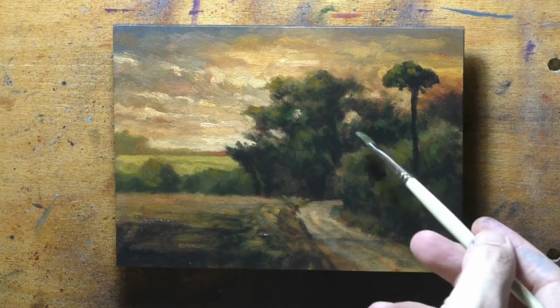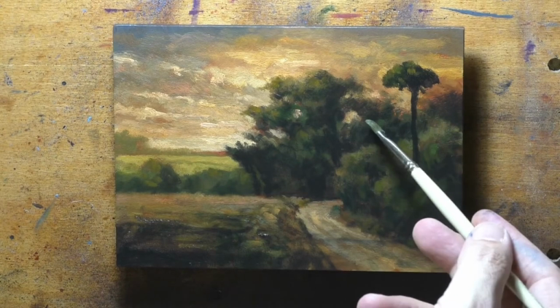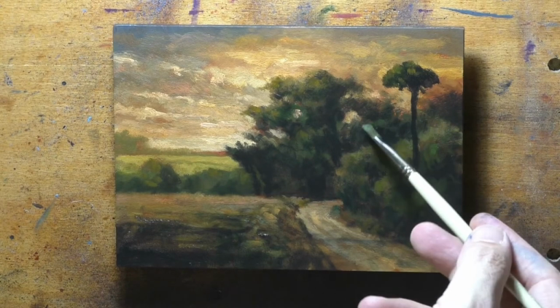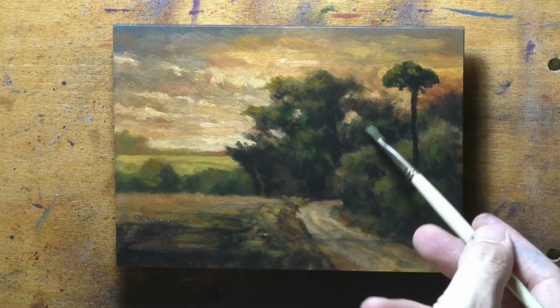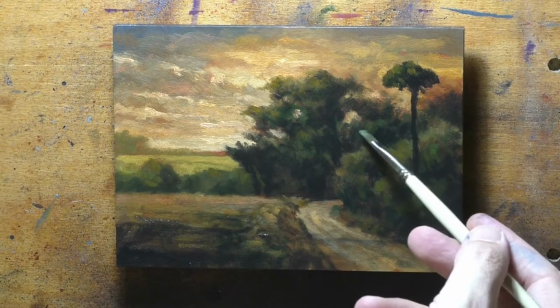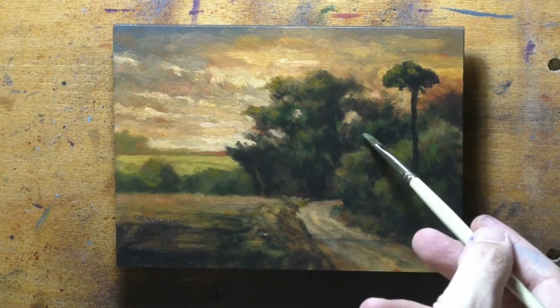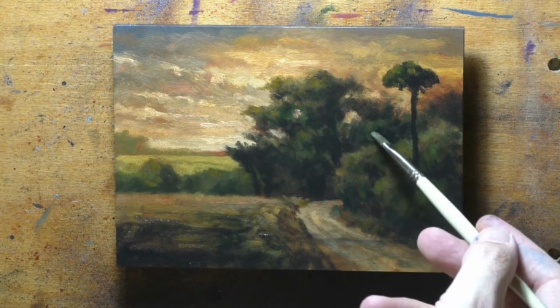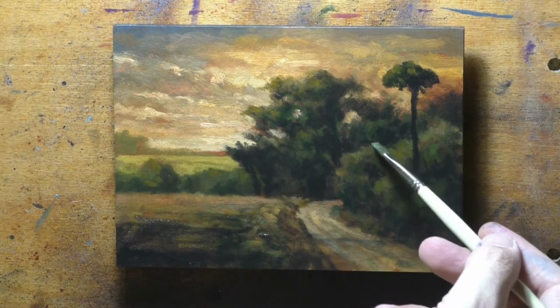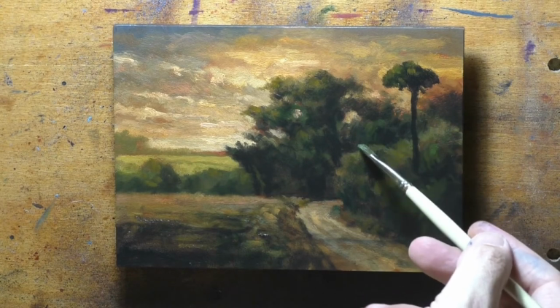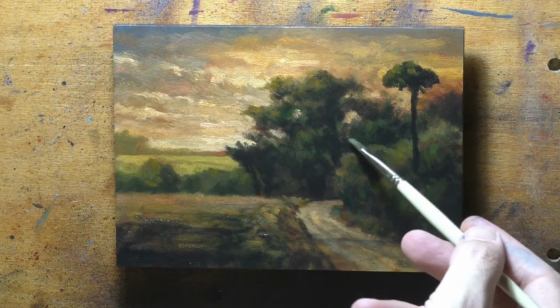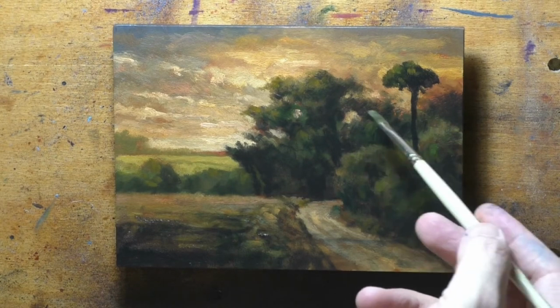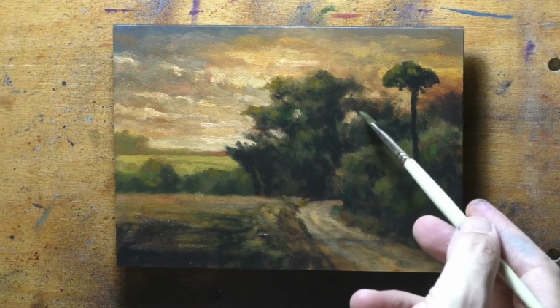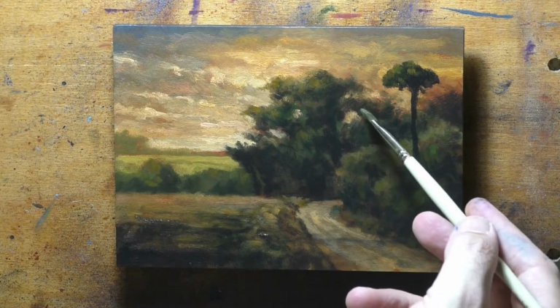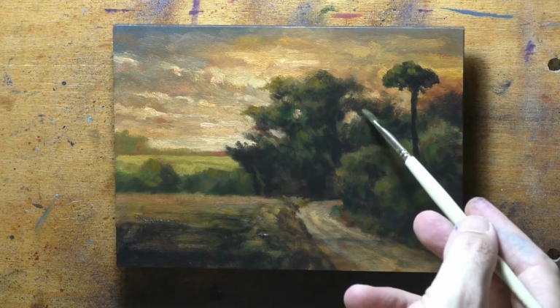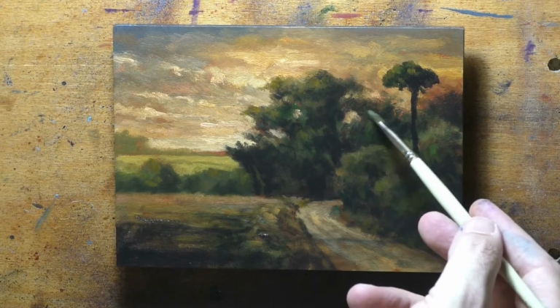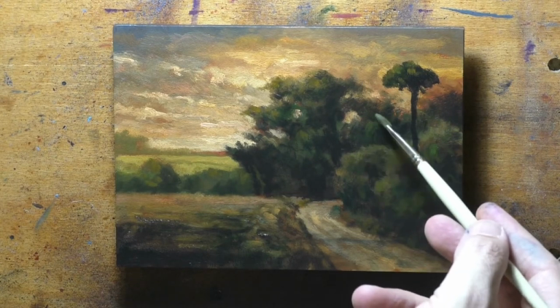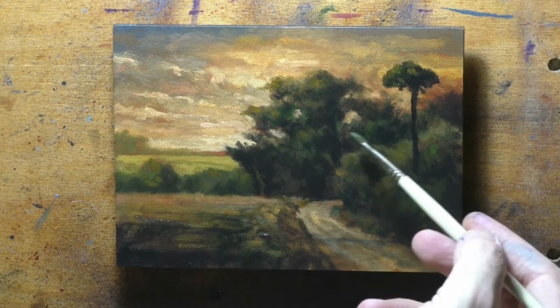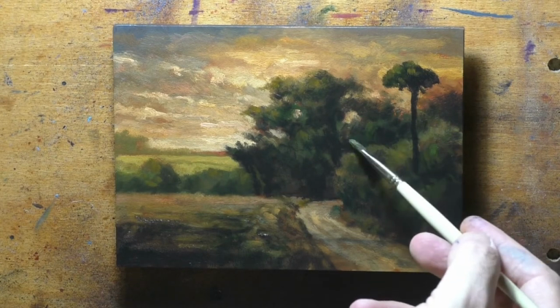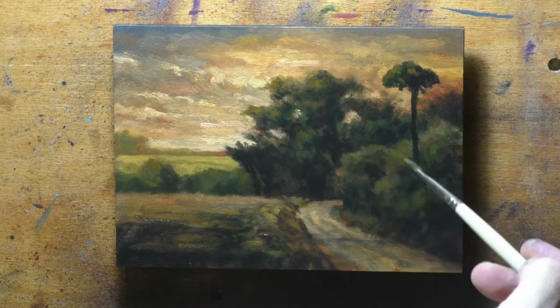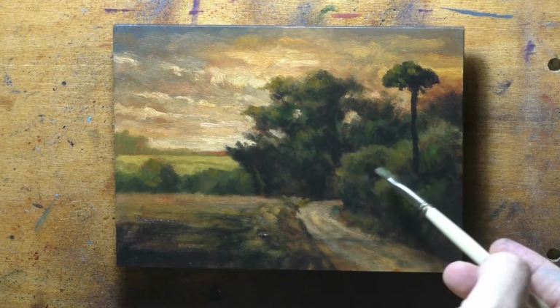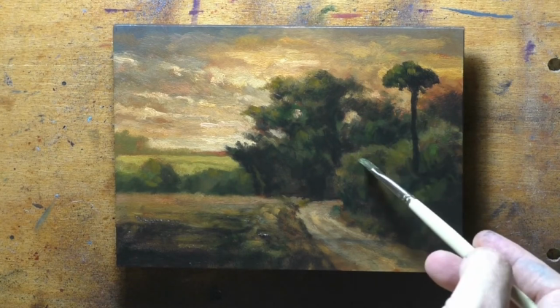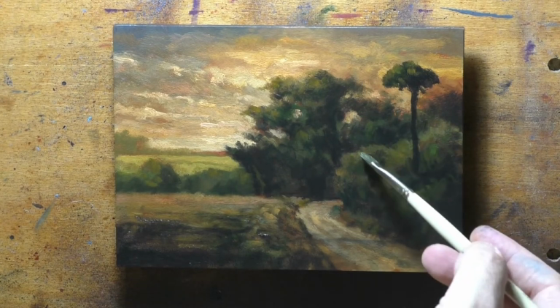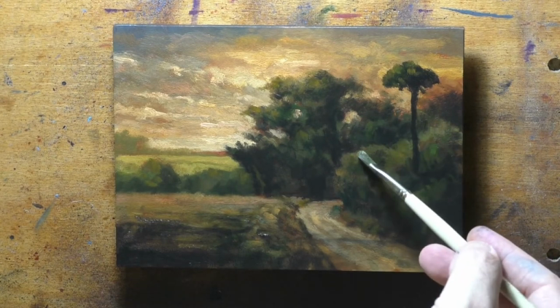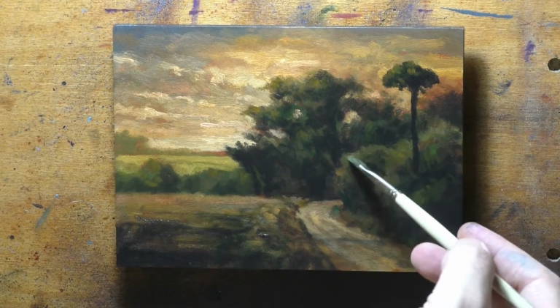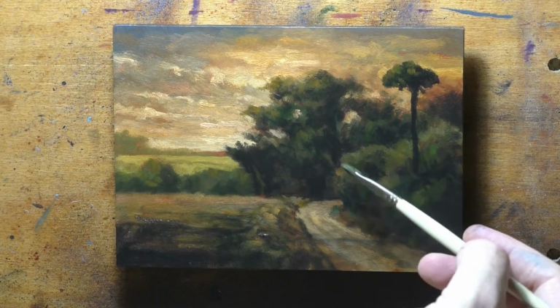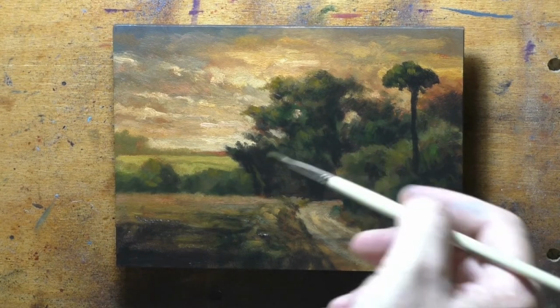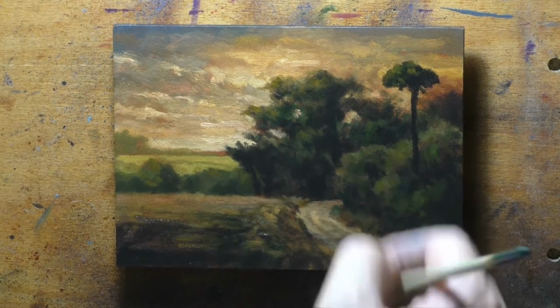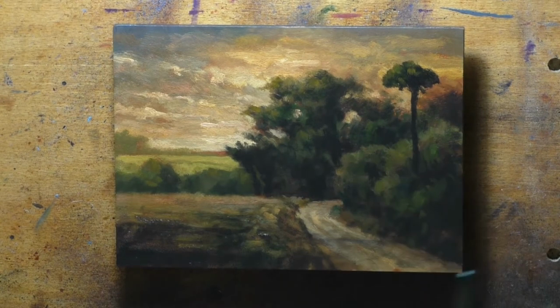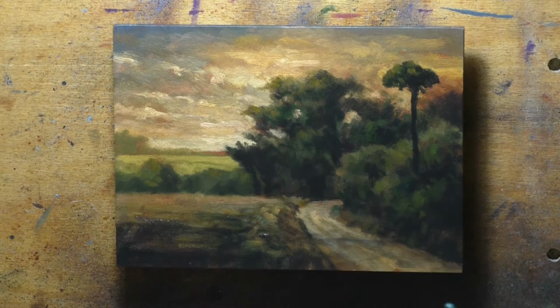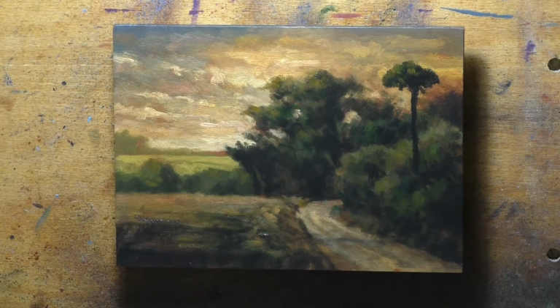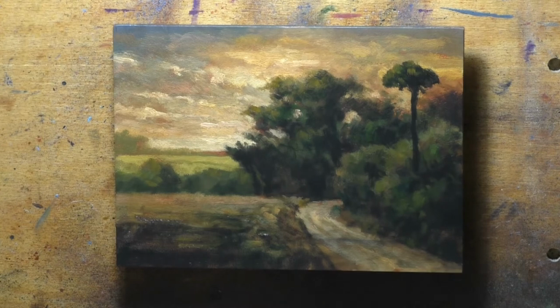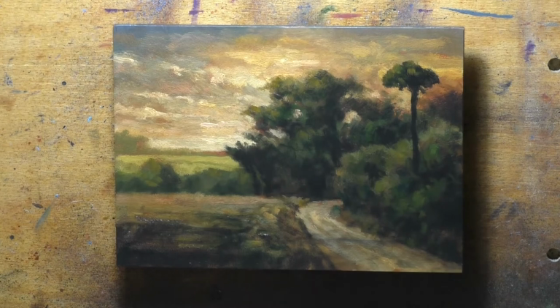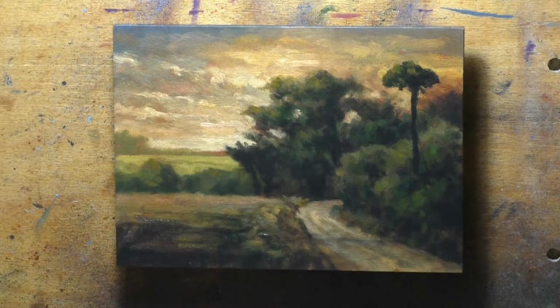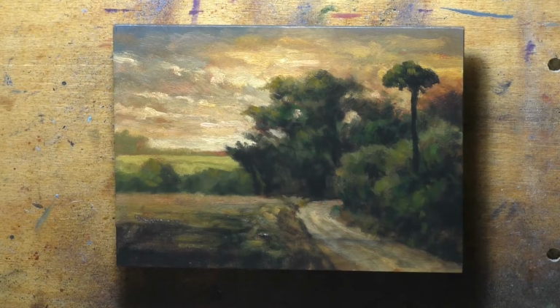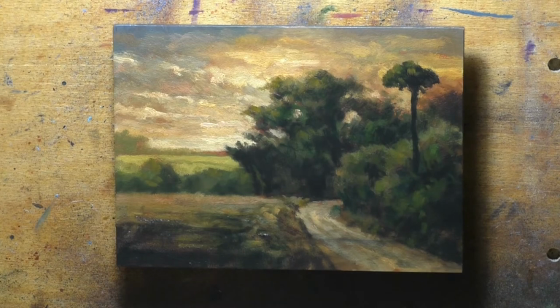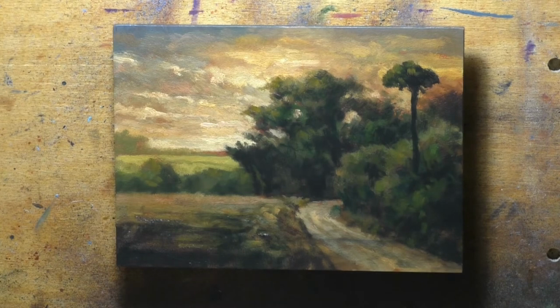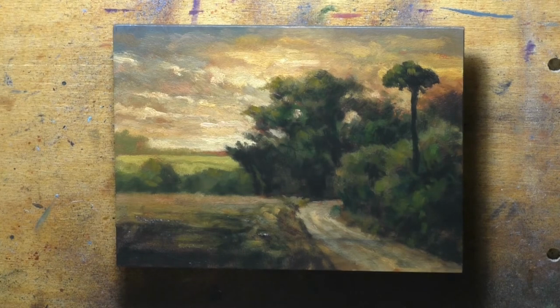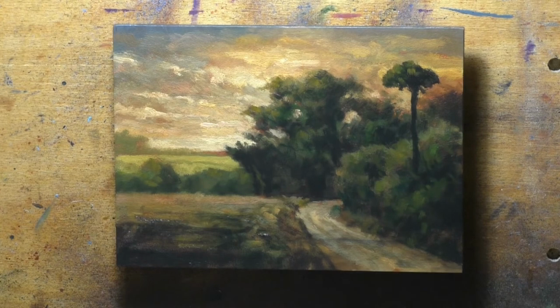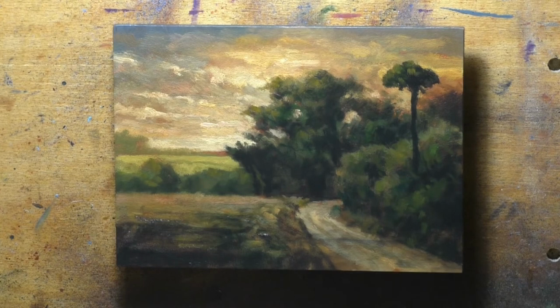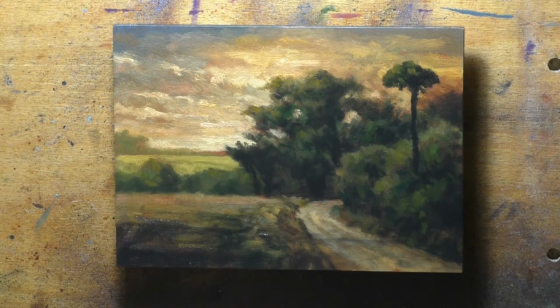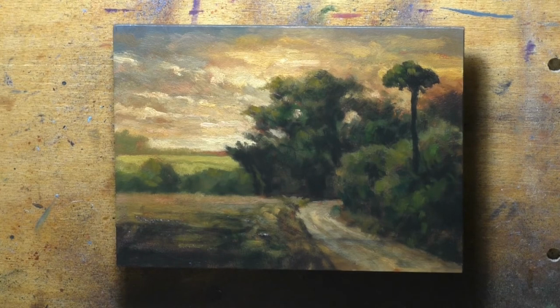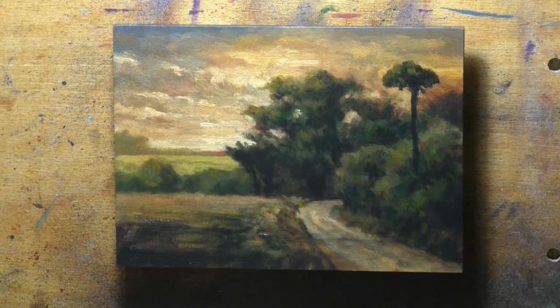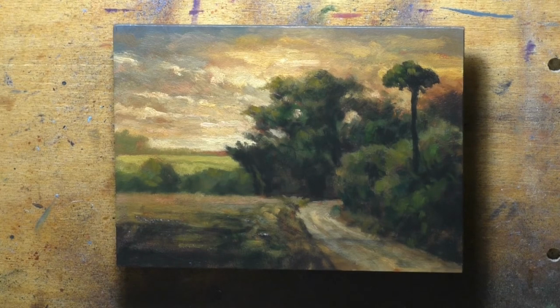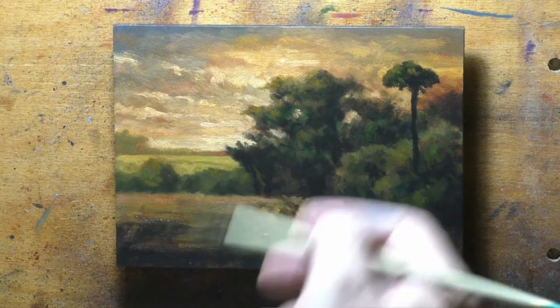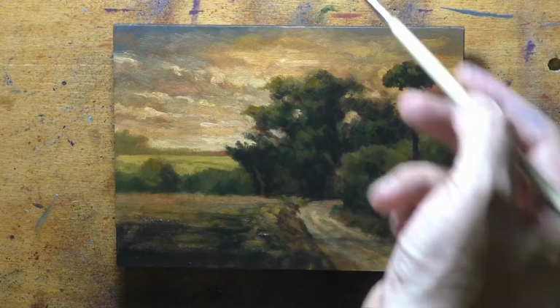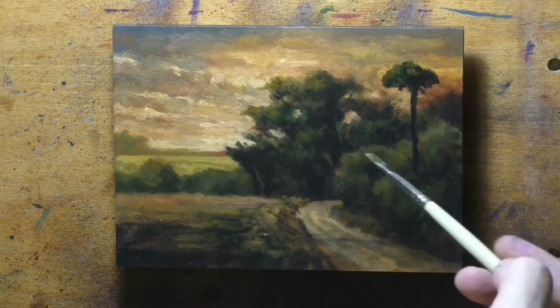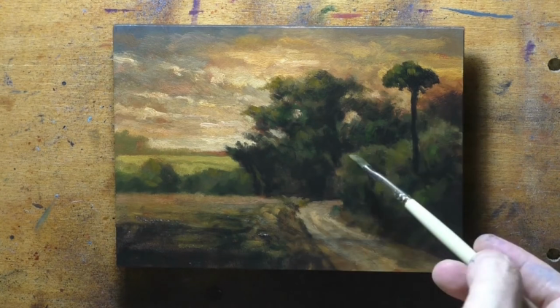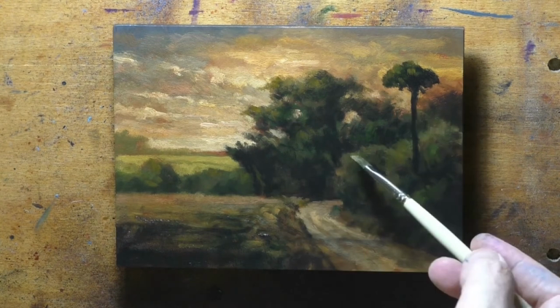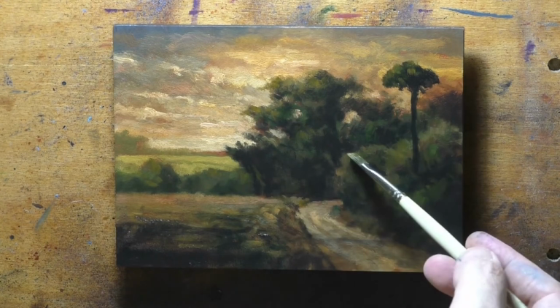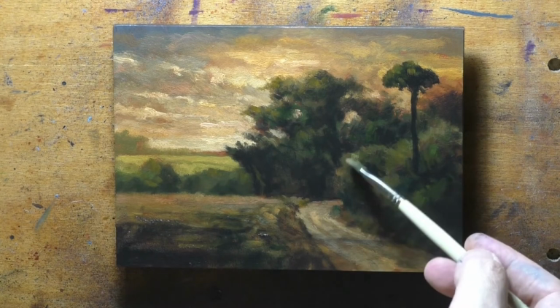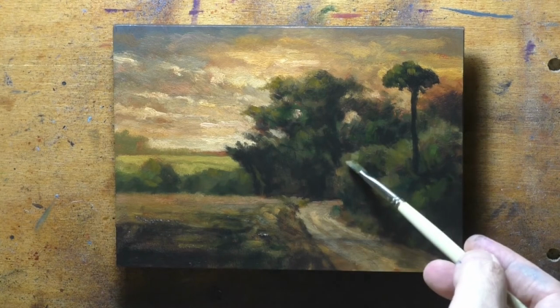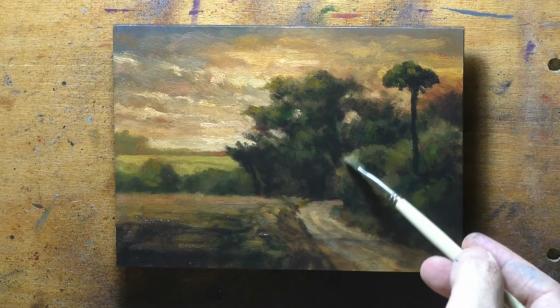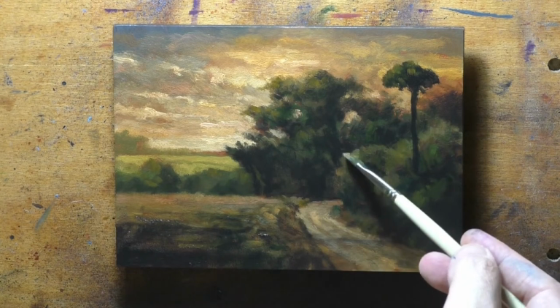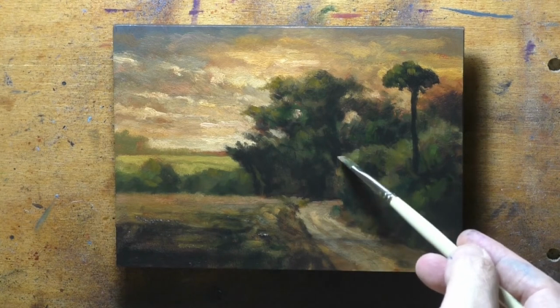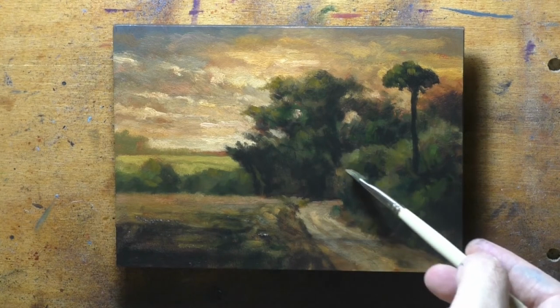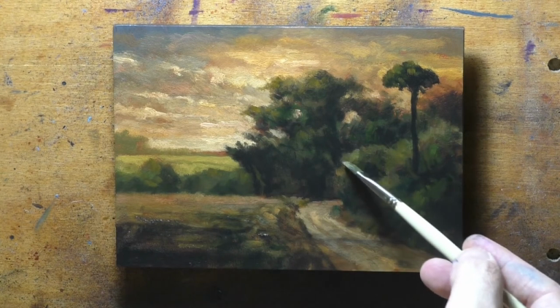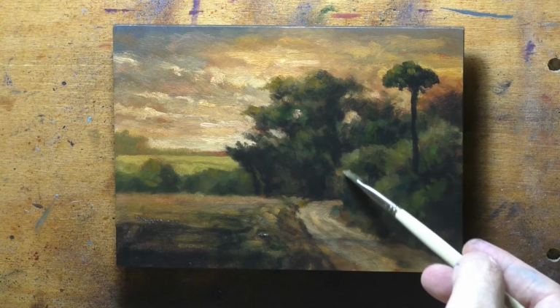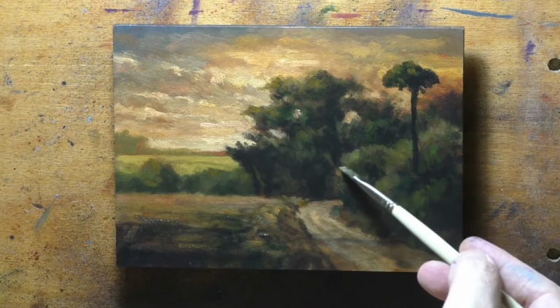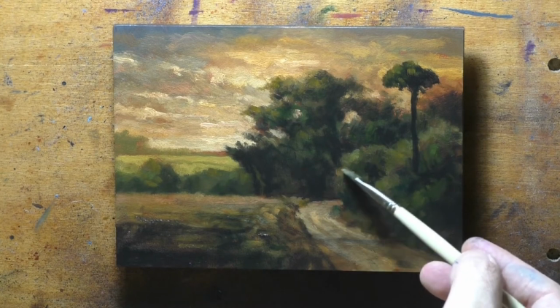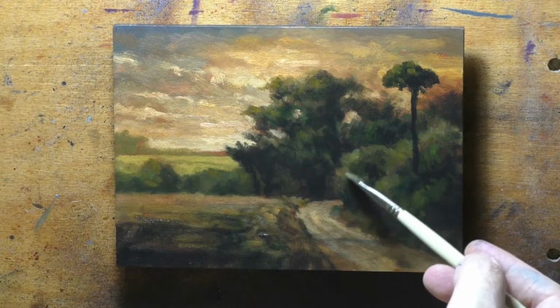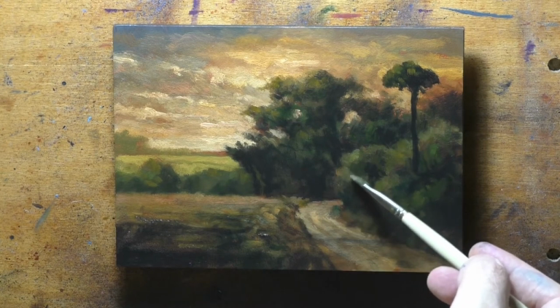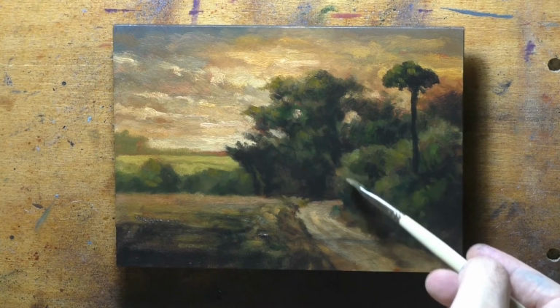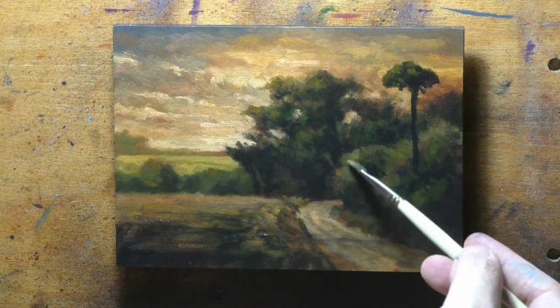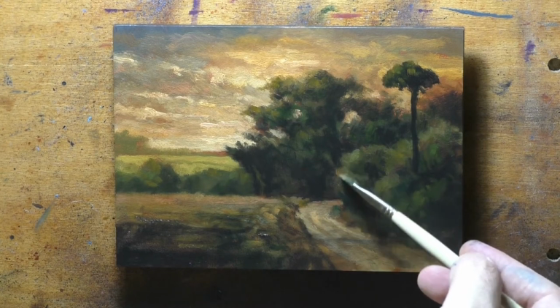You pretty much get here what people pay me 35 bucks an hour to do — an education in oil painting.